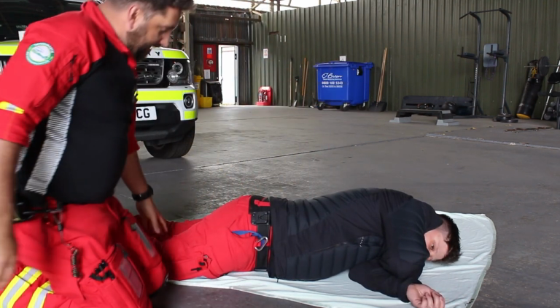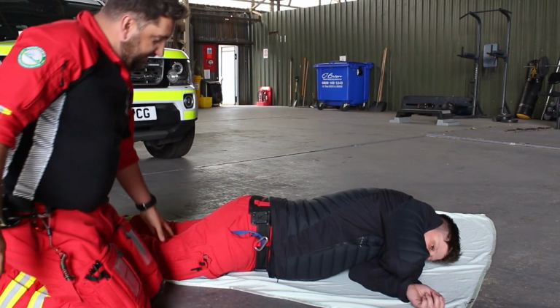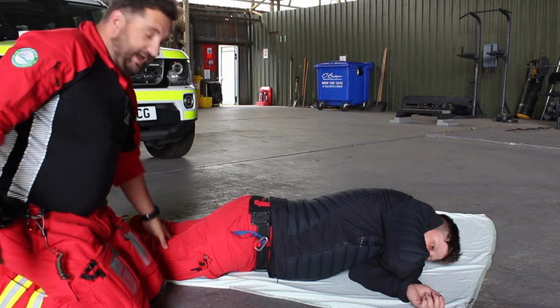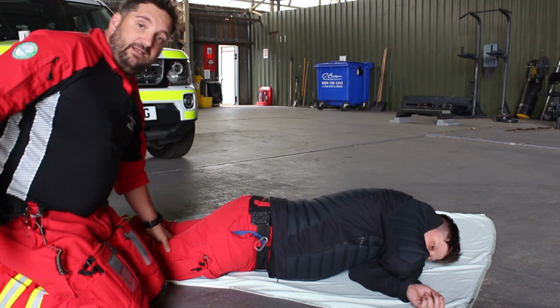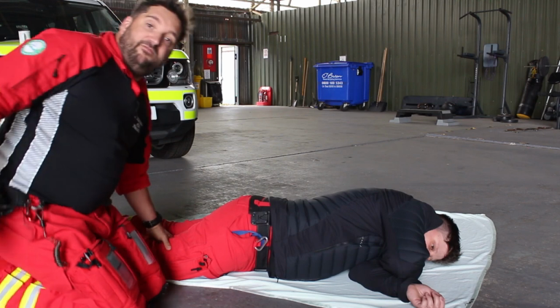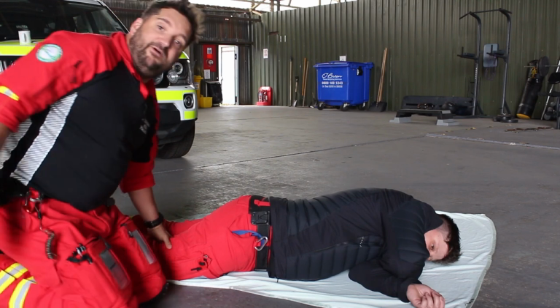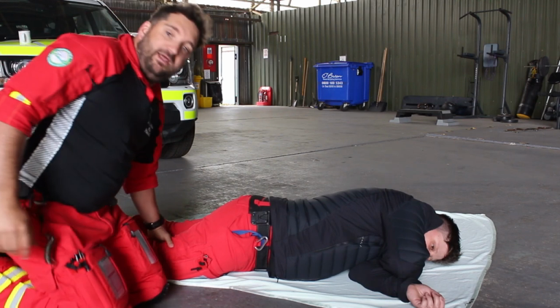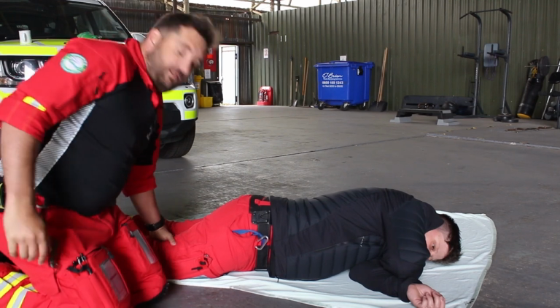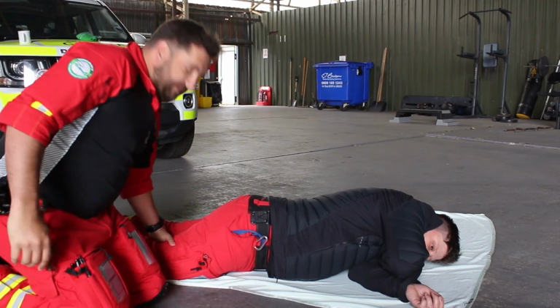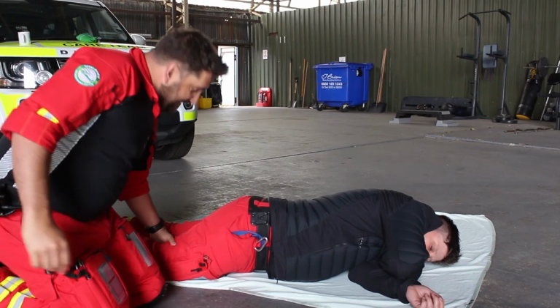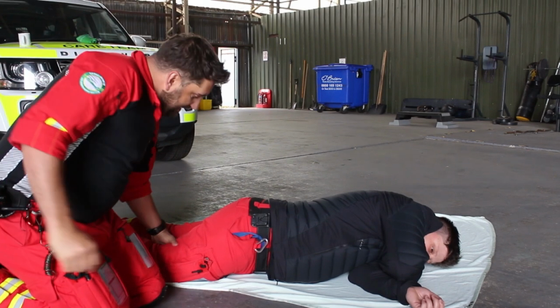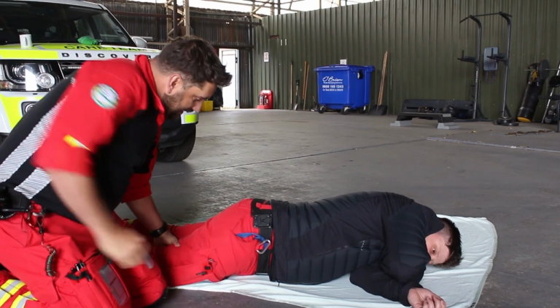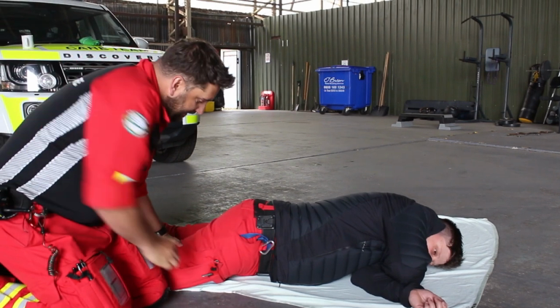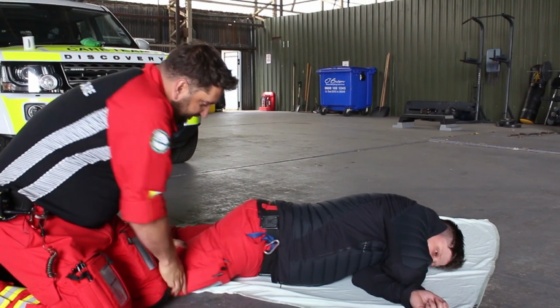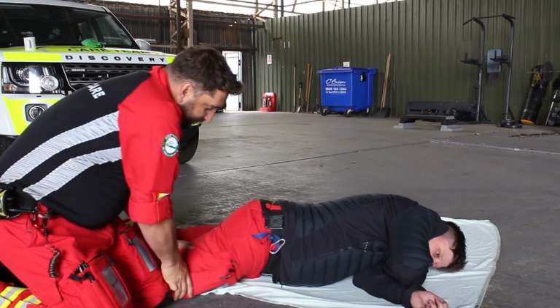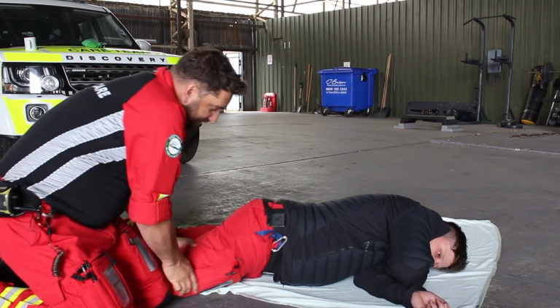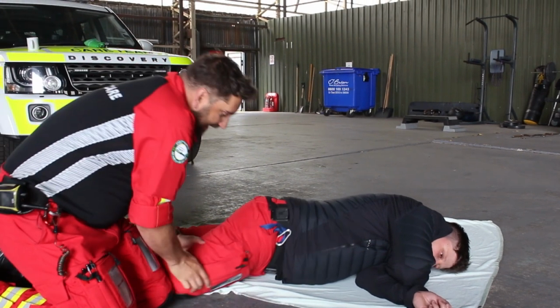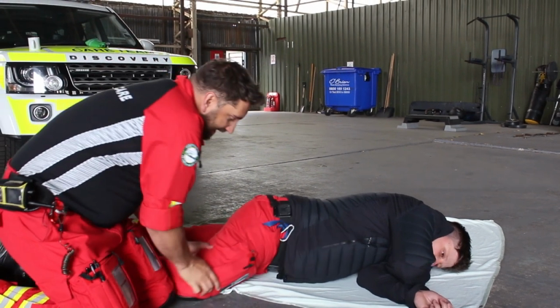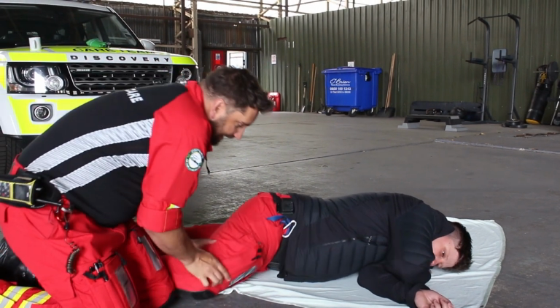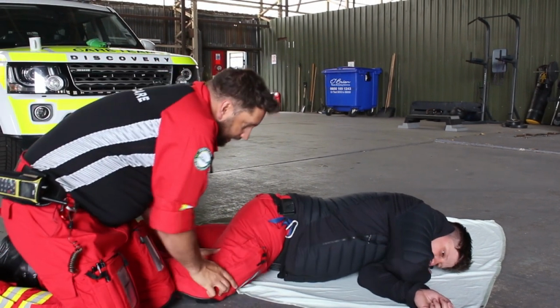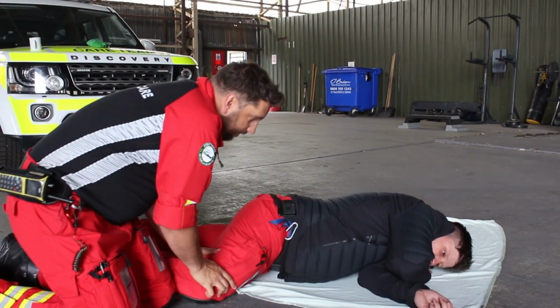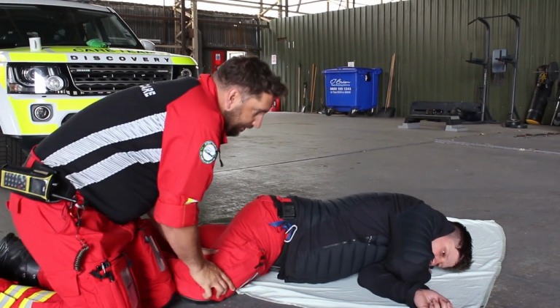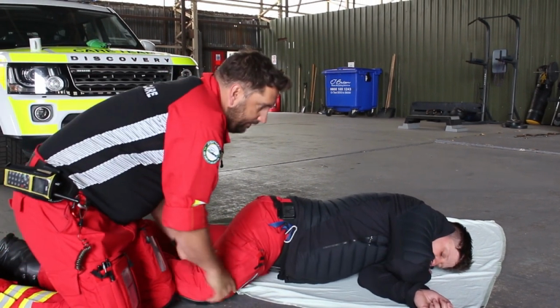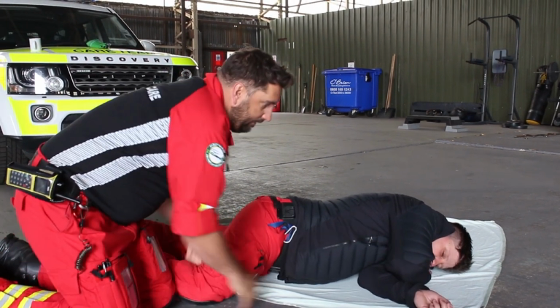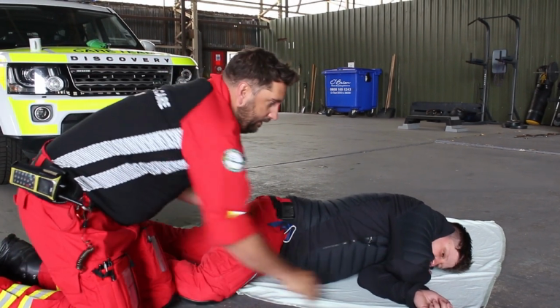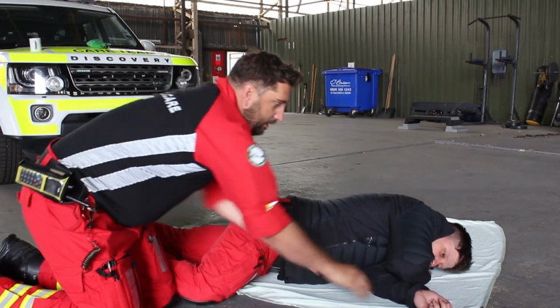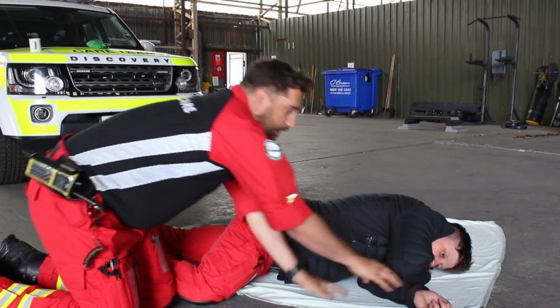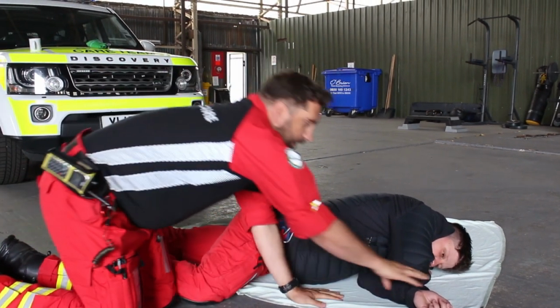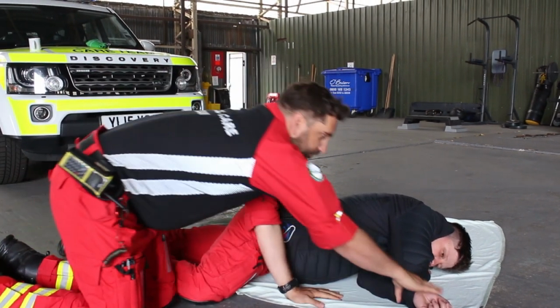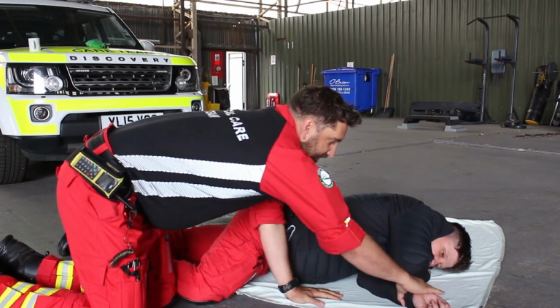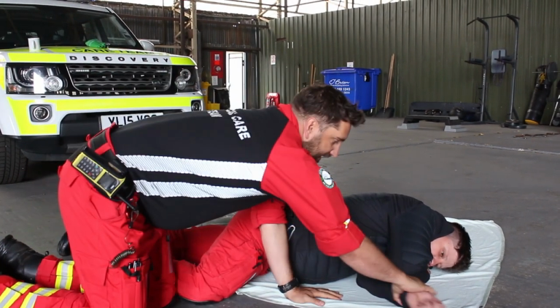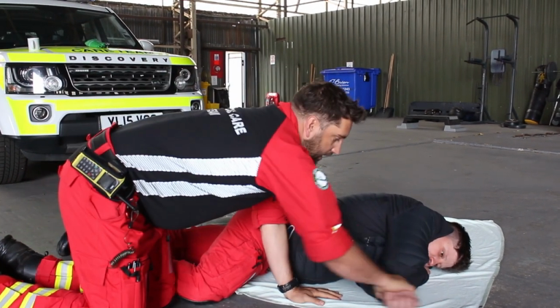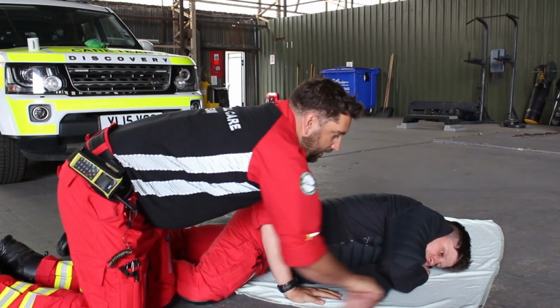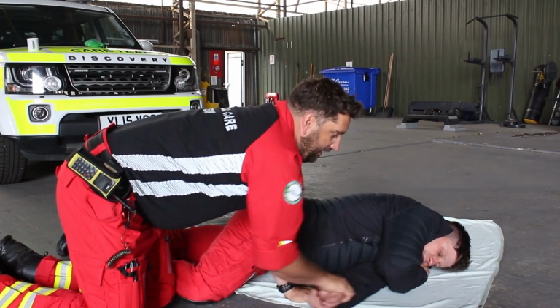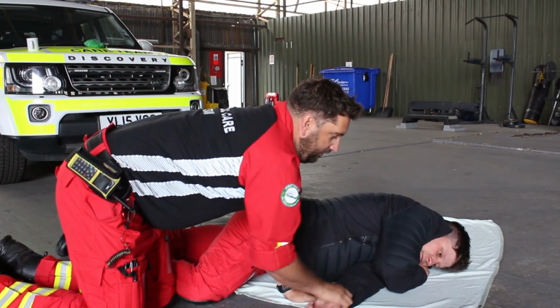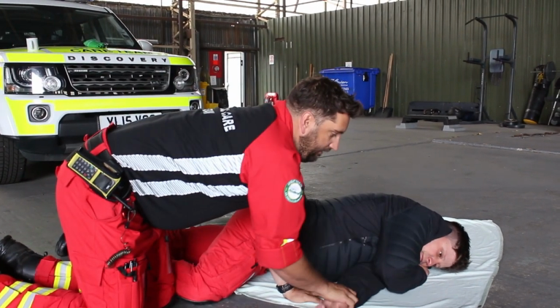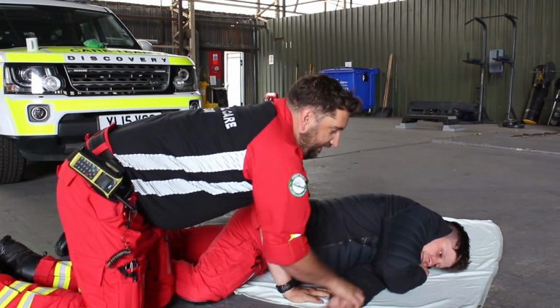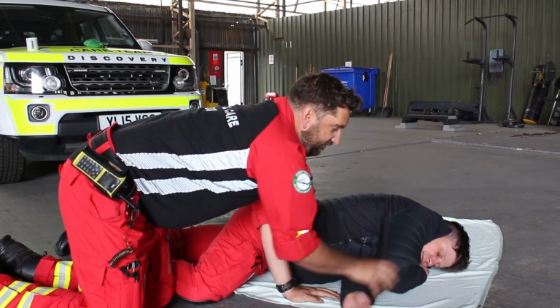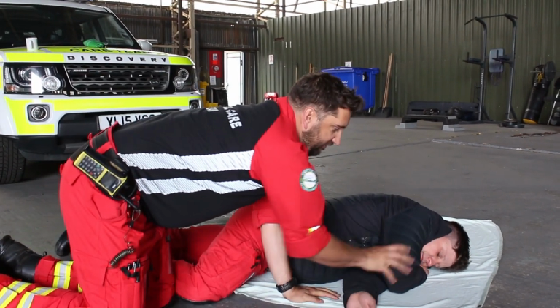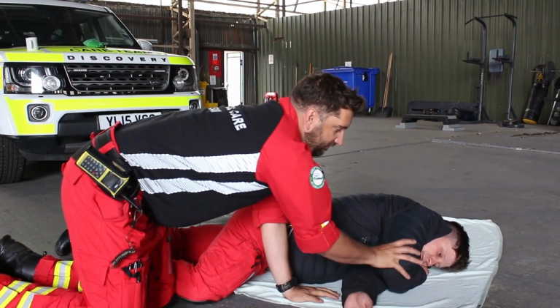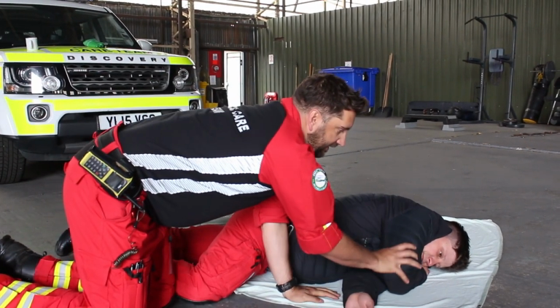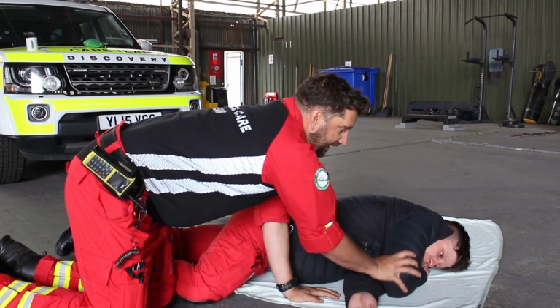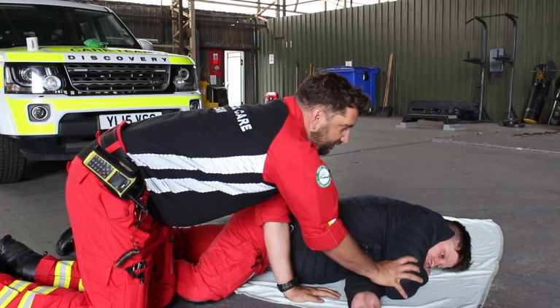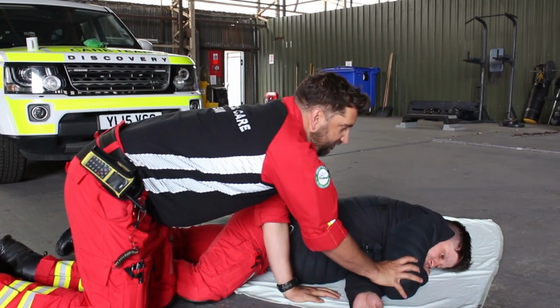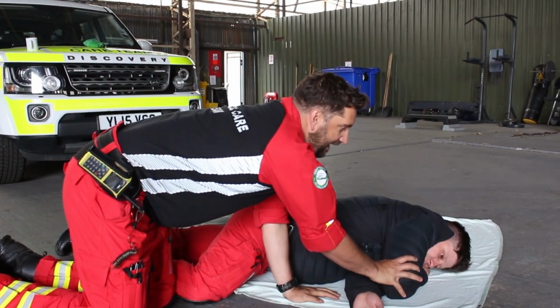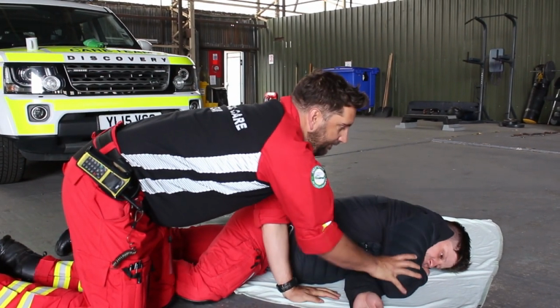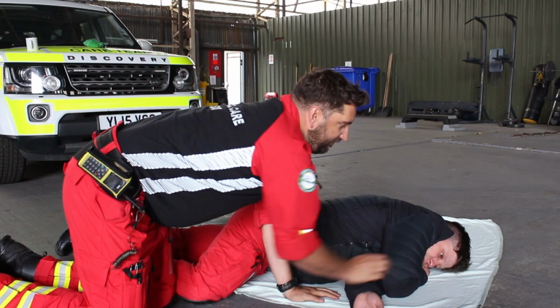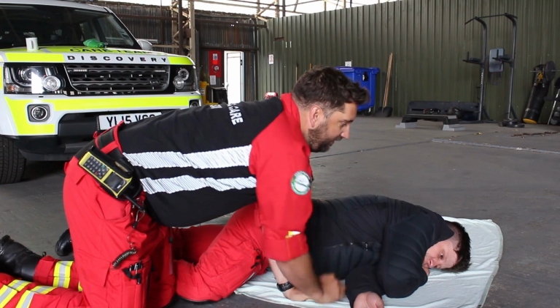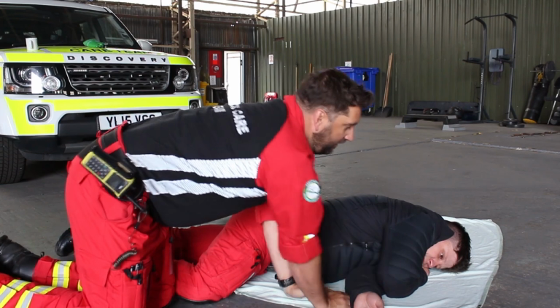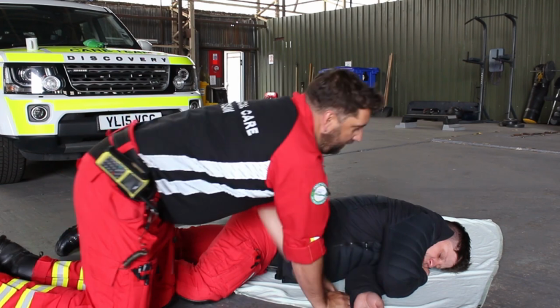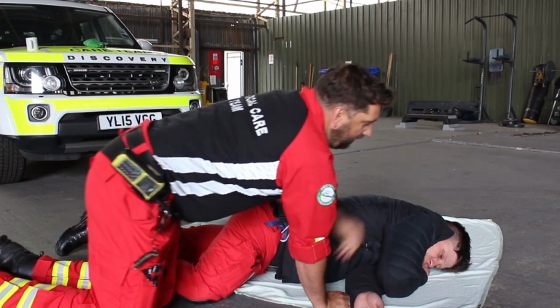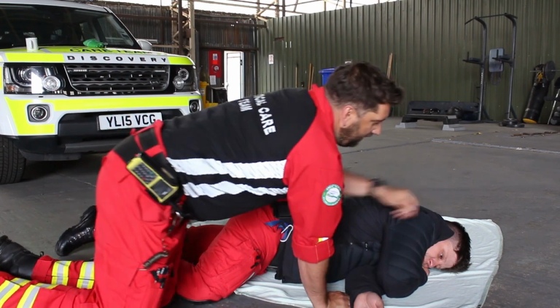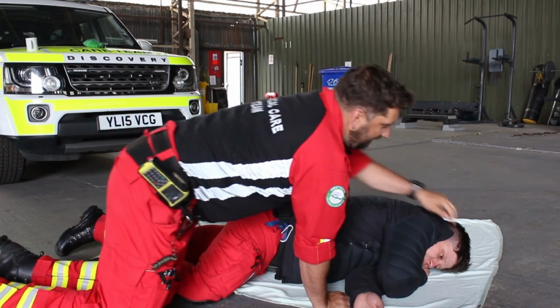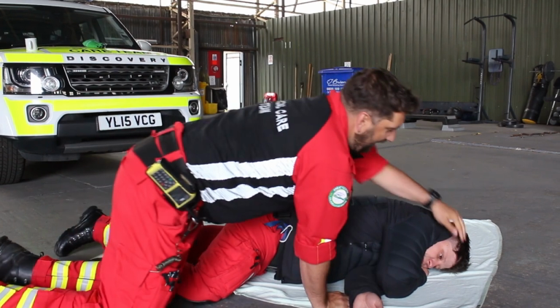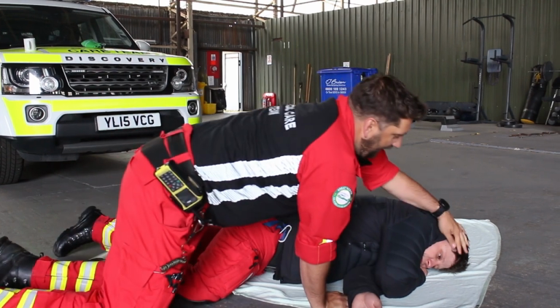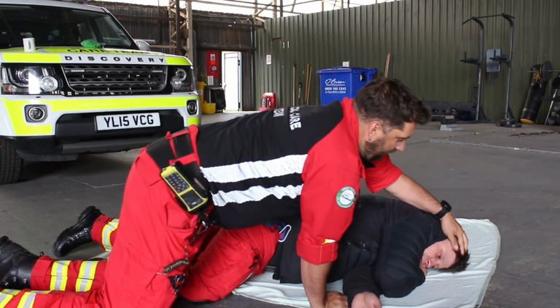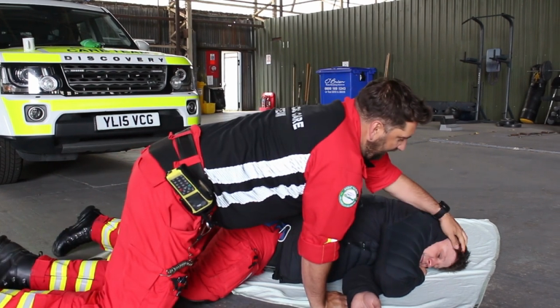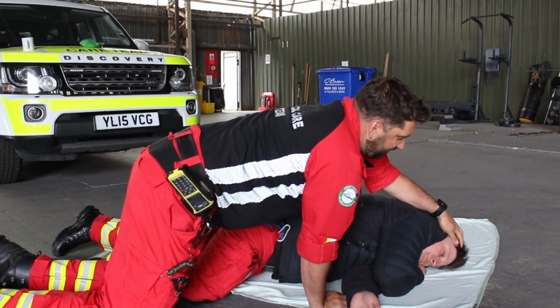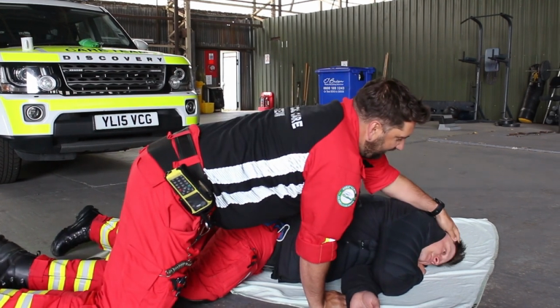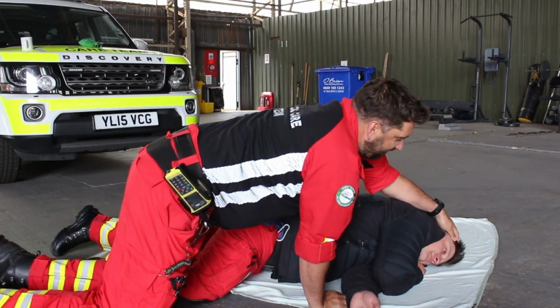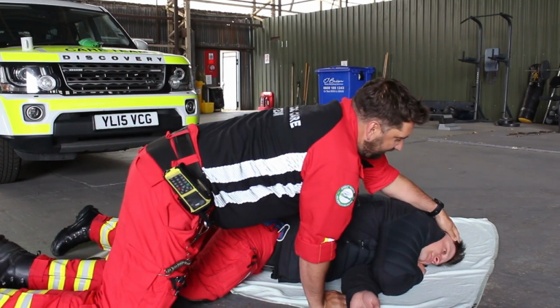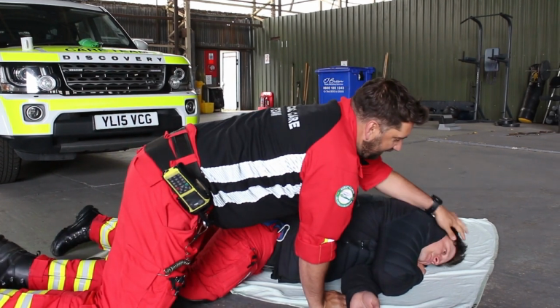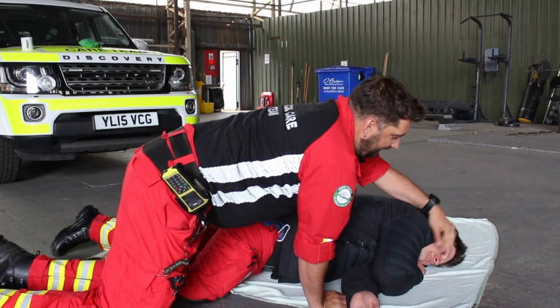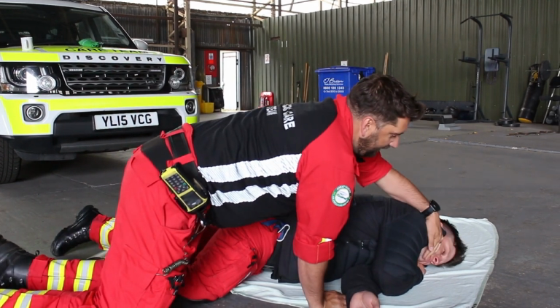Then the final thing is to bring that leg up and bring that arm out of the way so it's not getting trapped, and the airway is nice and clear.